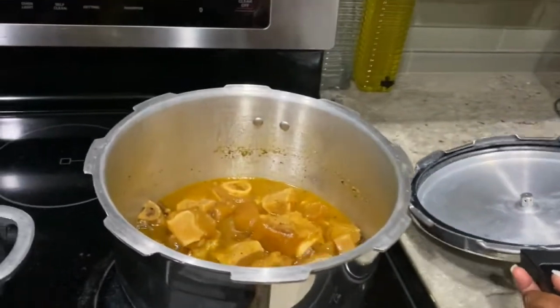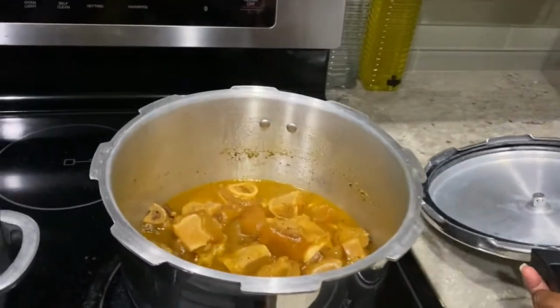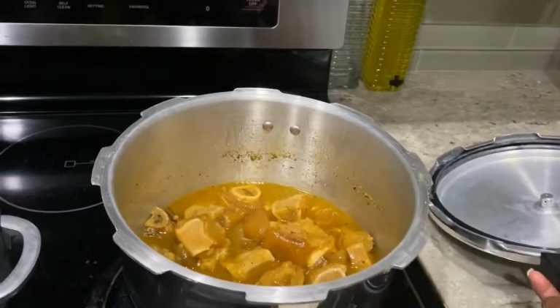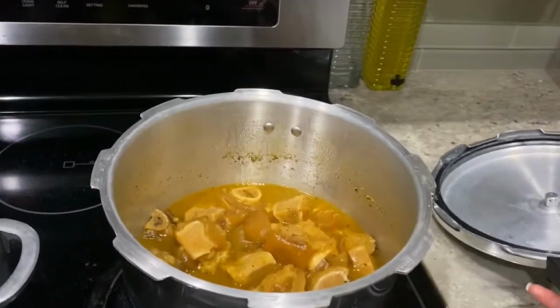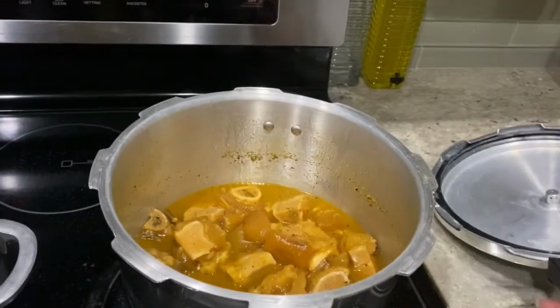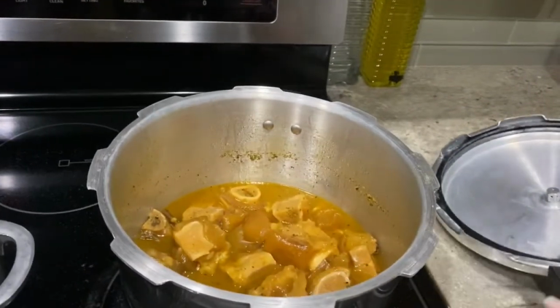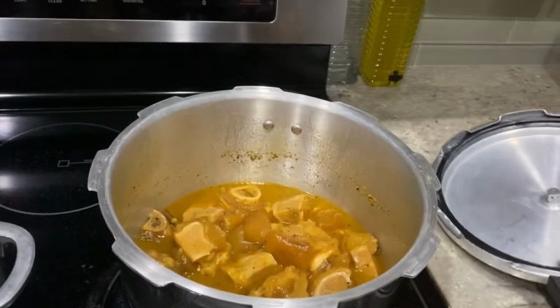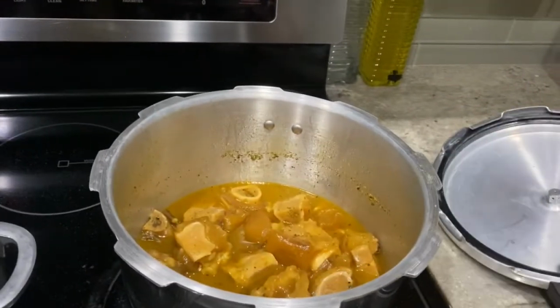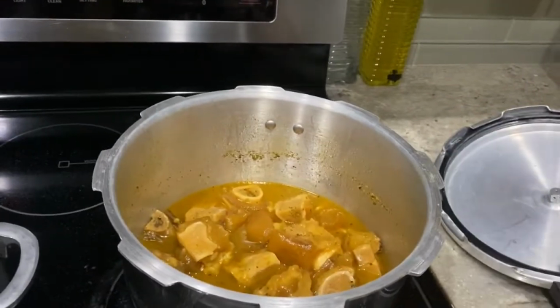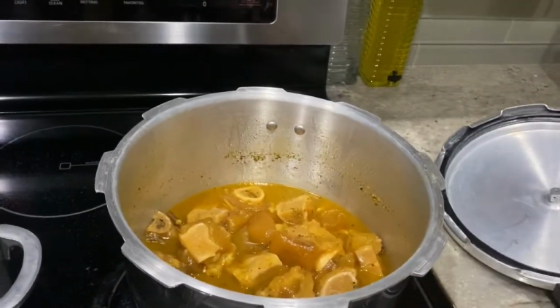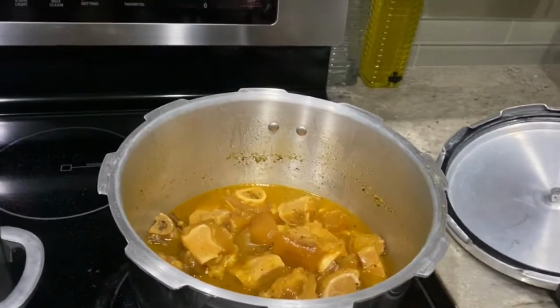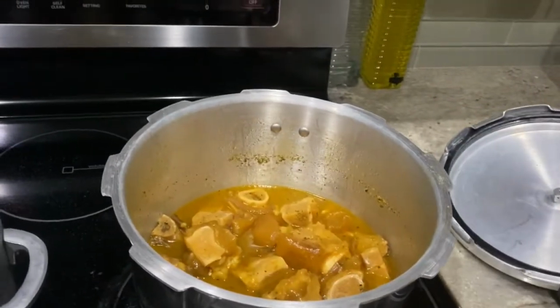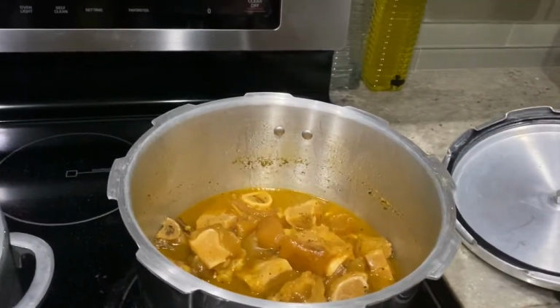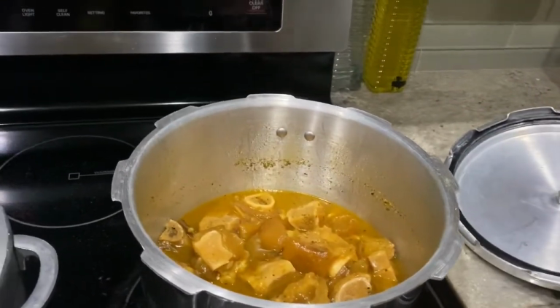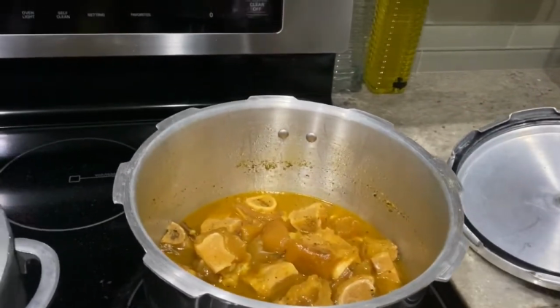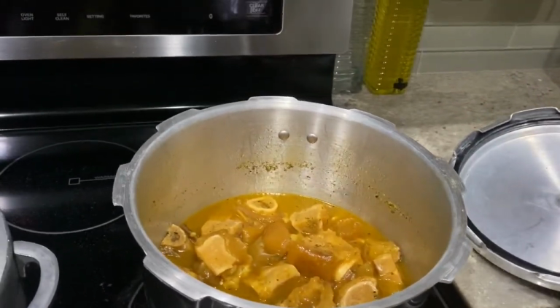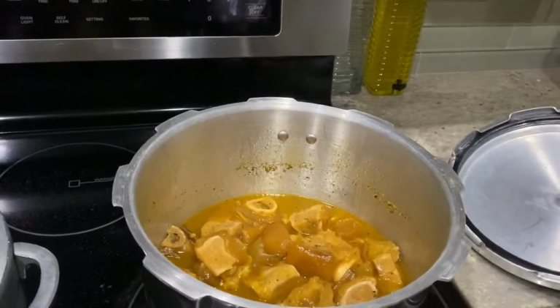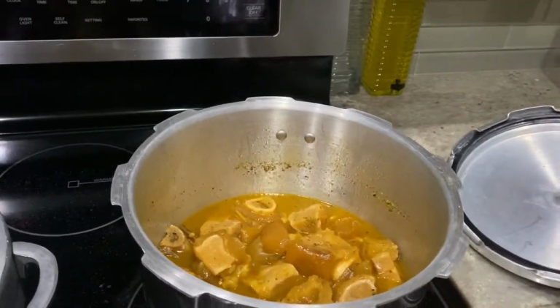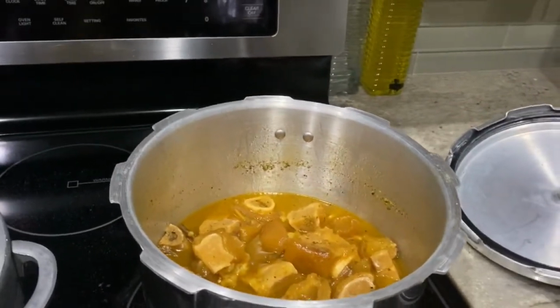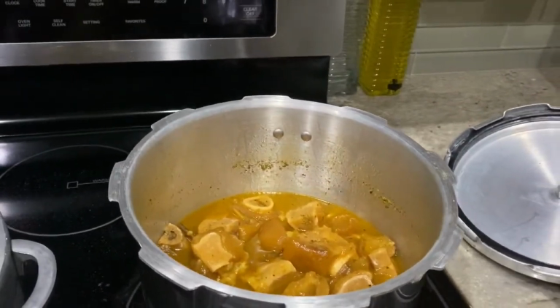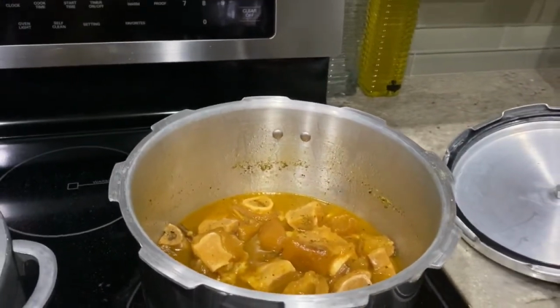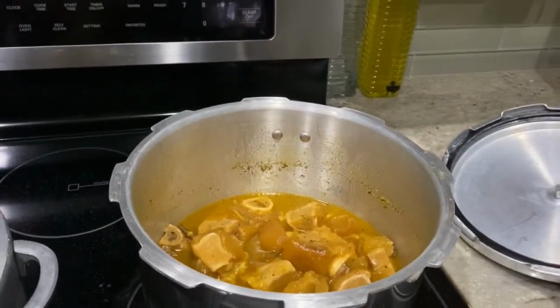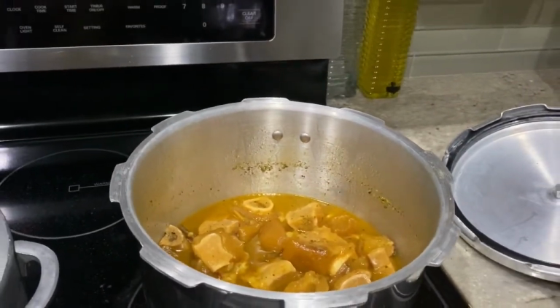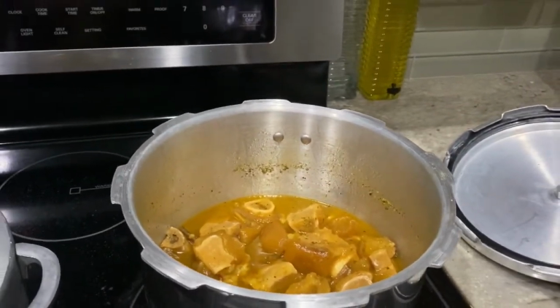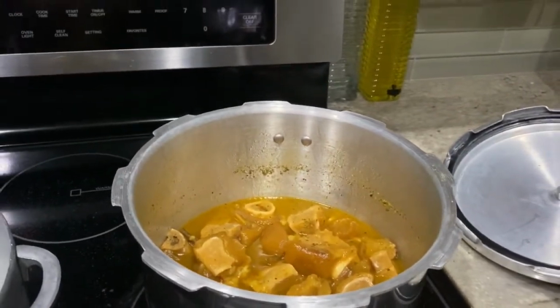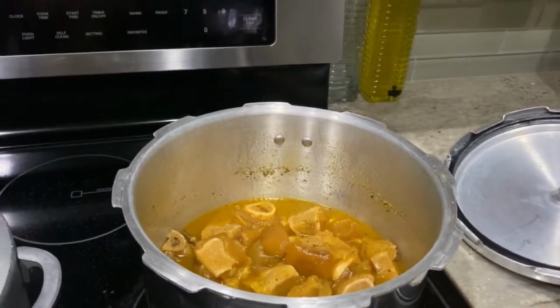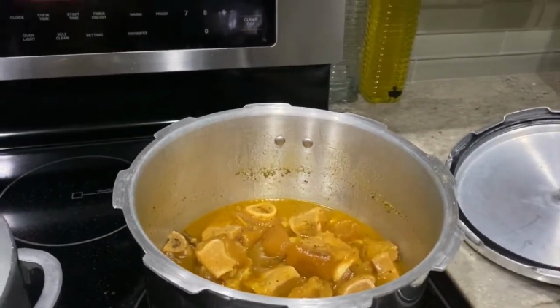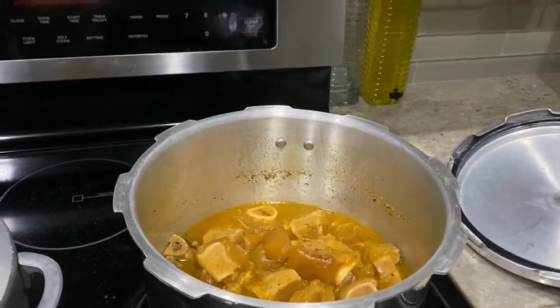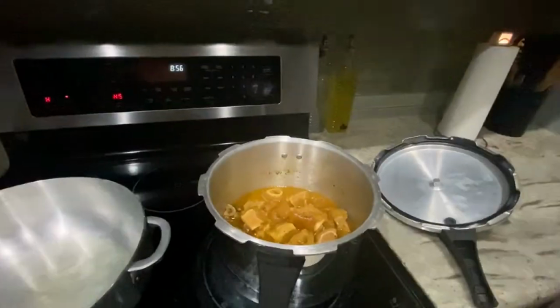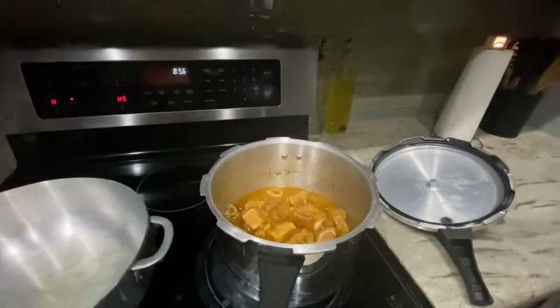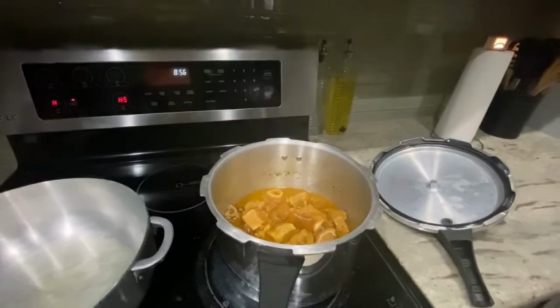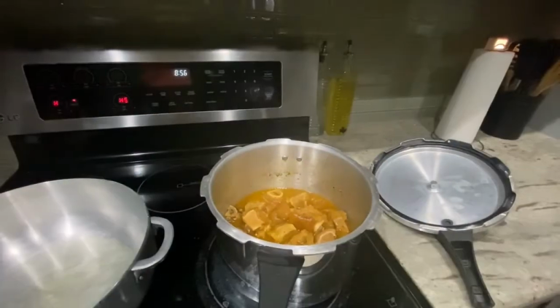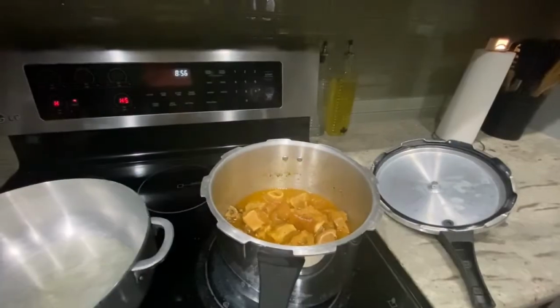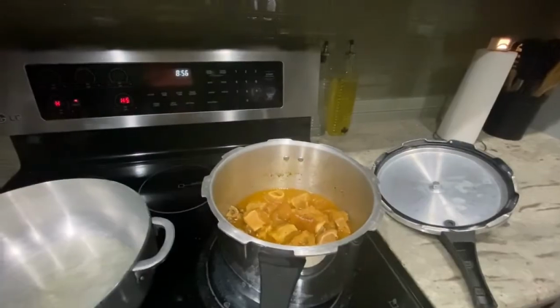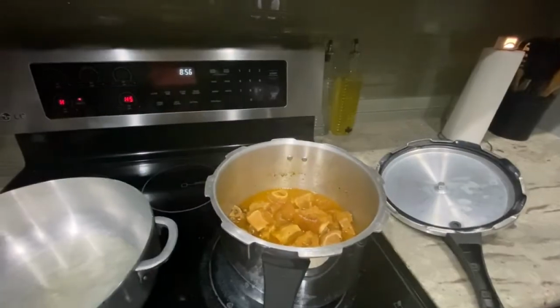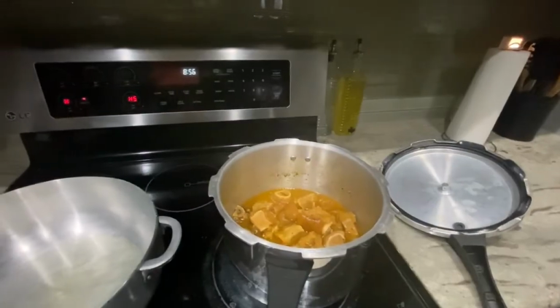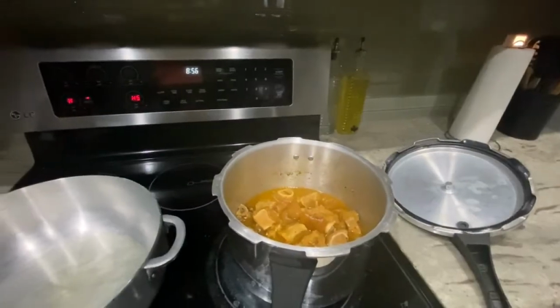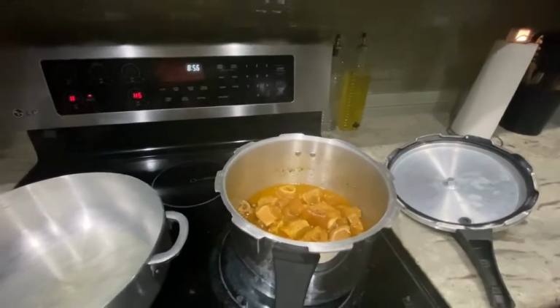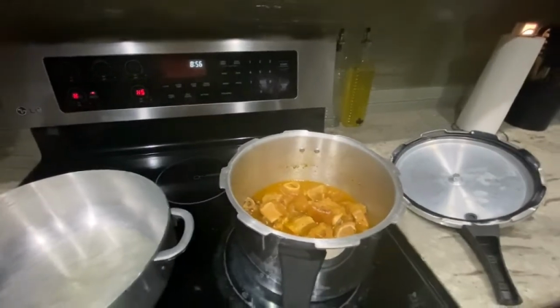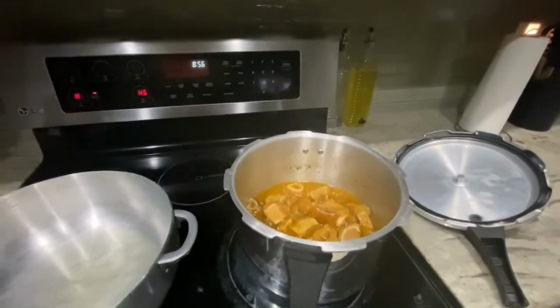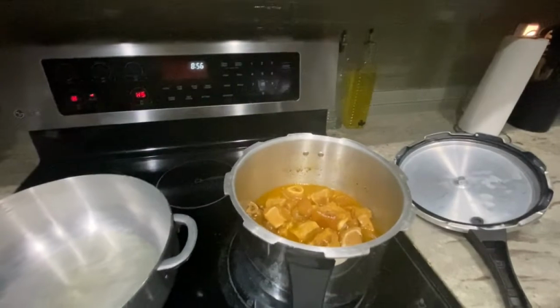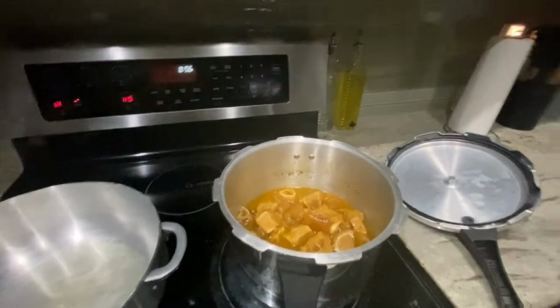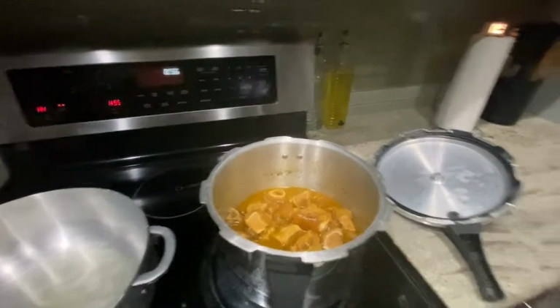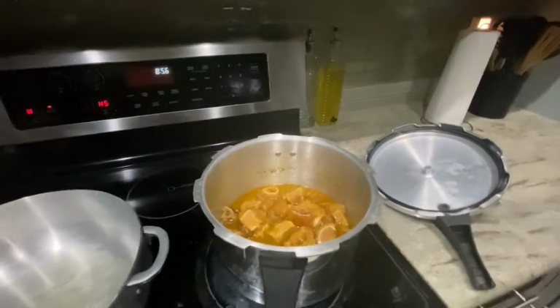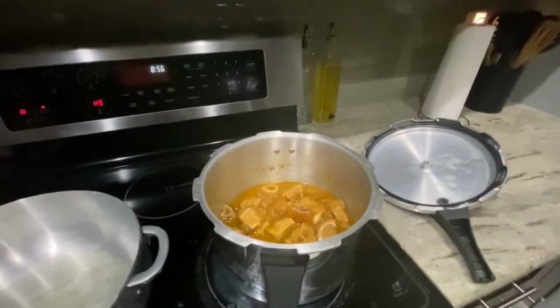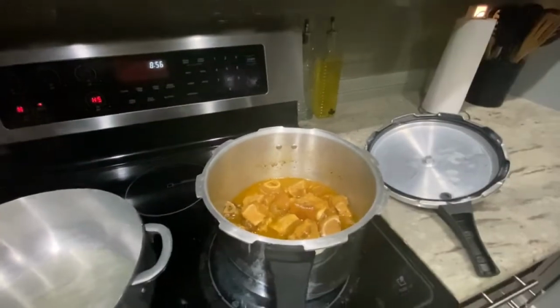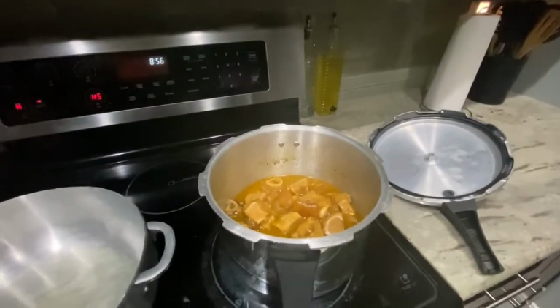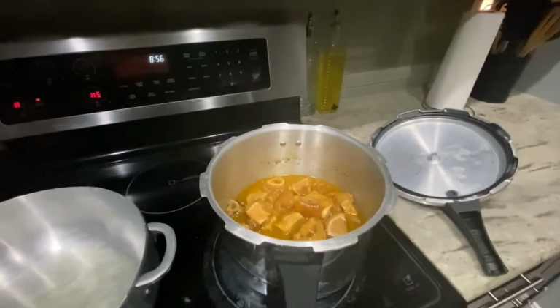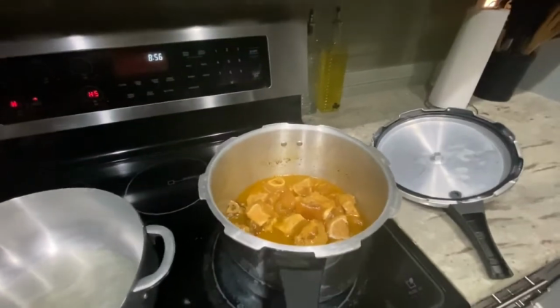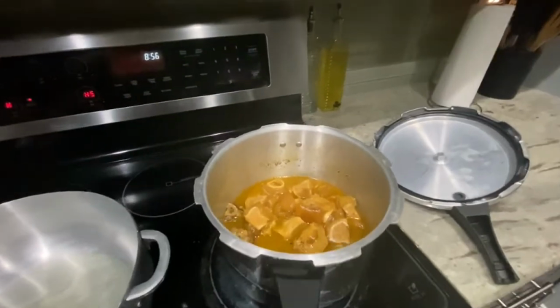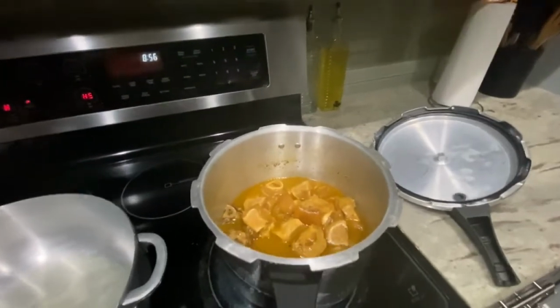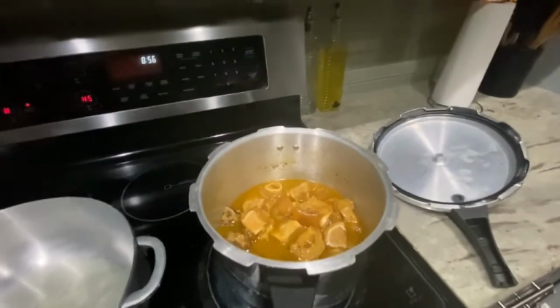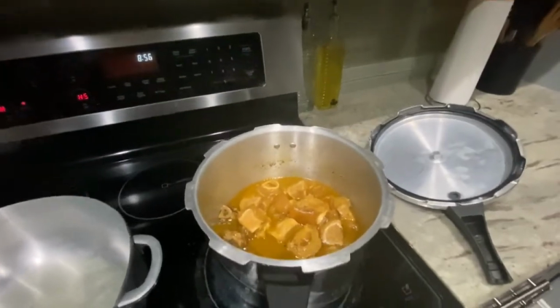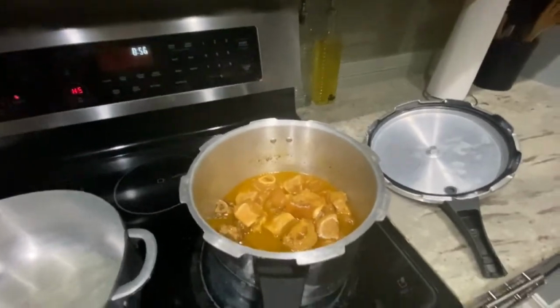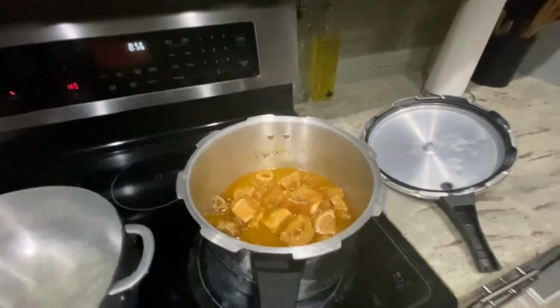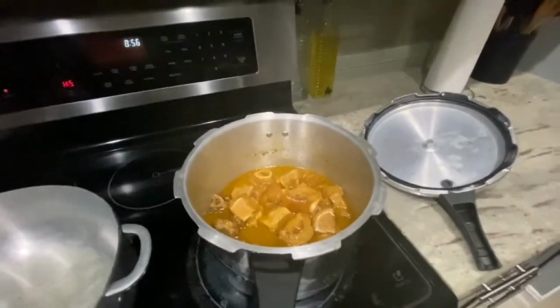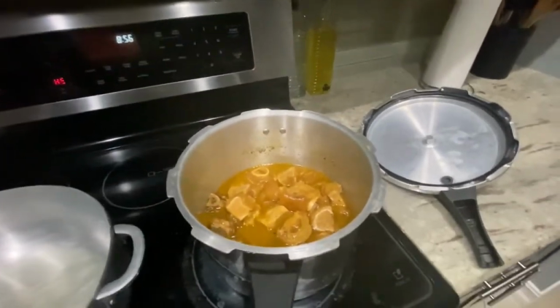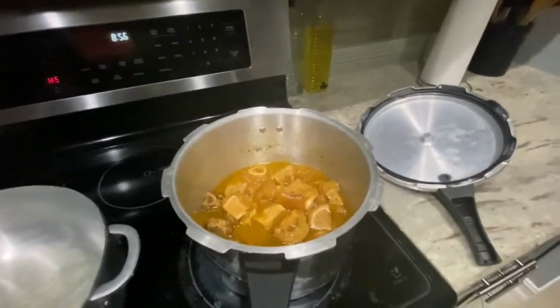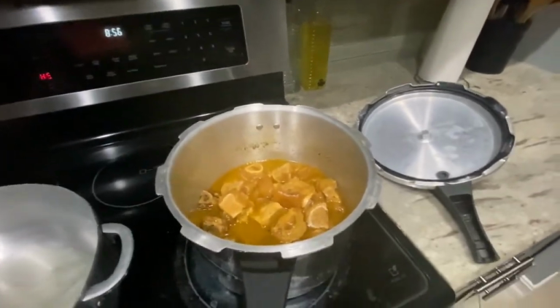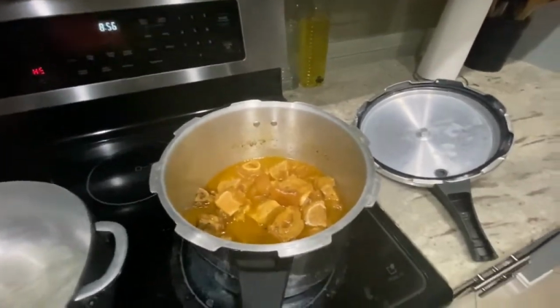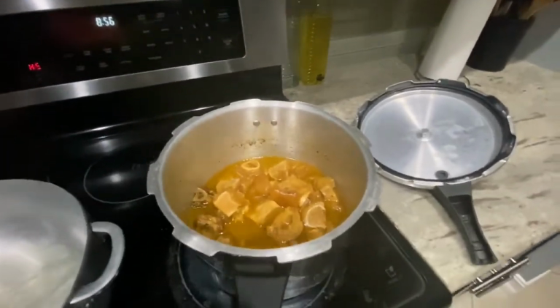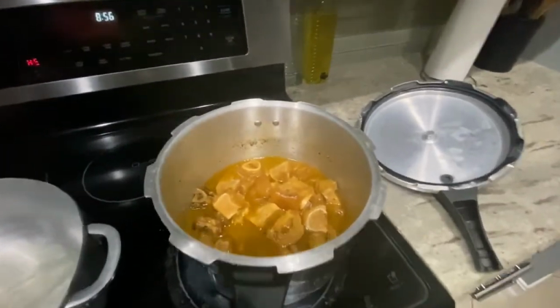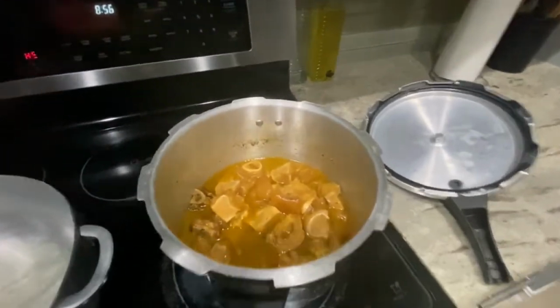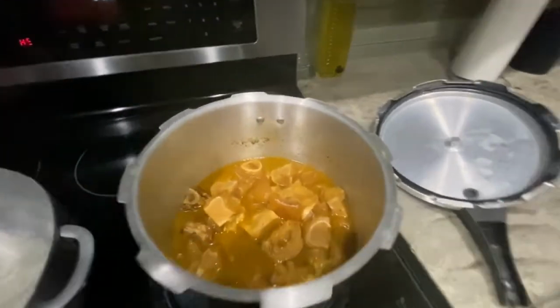The meat is cooked, so we're gonna open it. This is how it looks like — alright, this is how it looks.